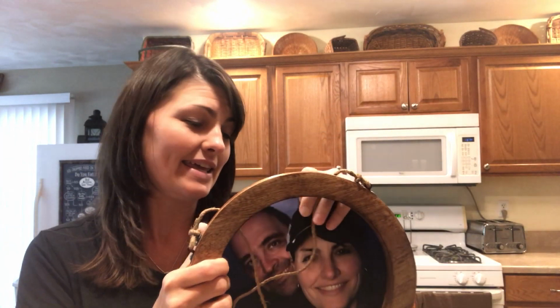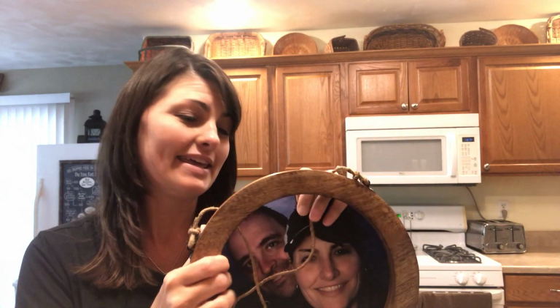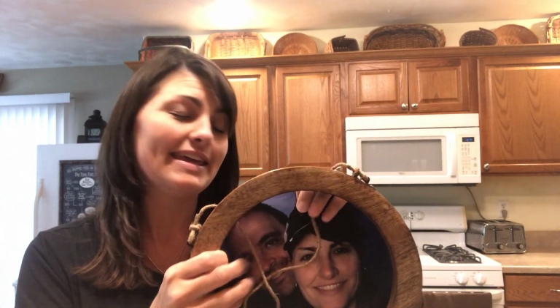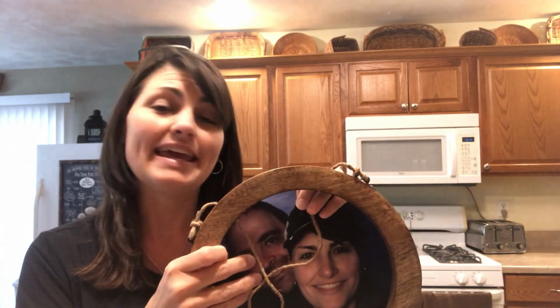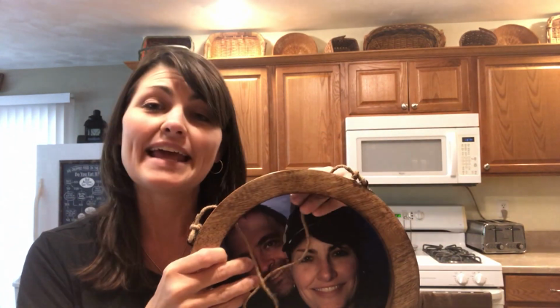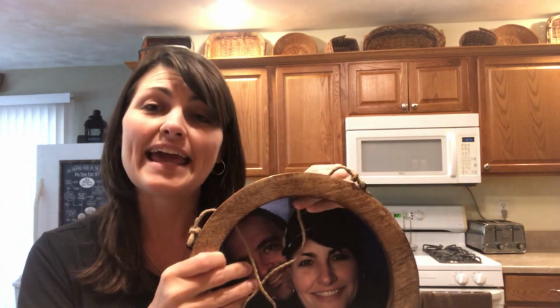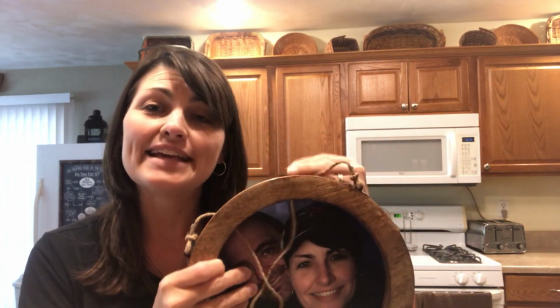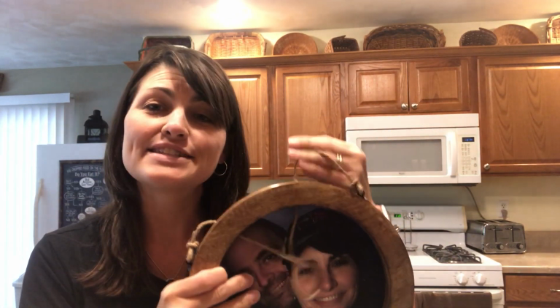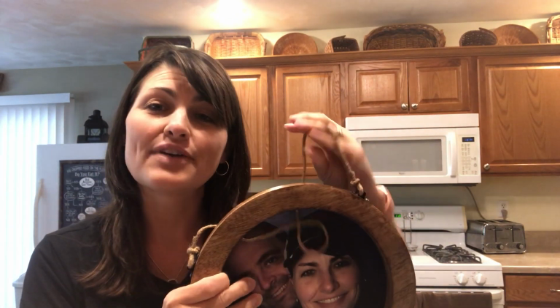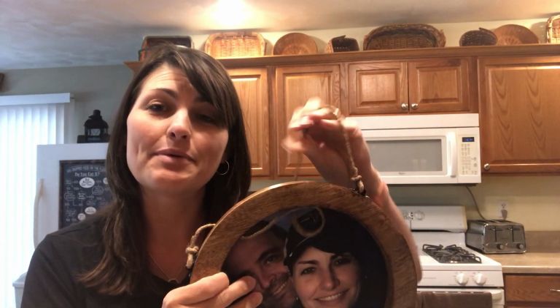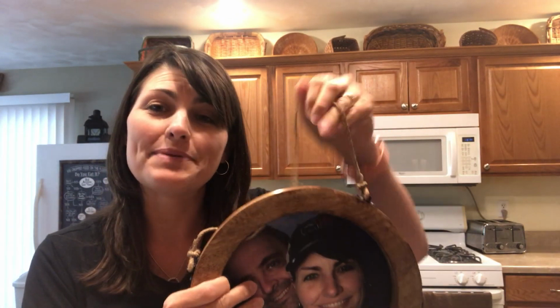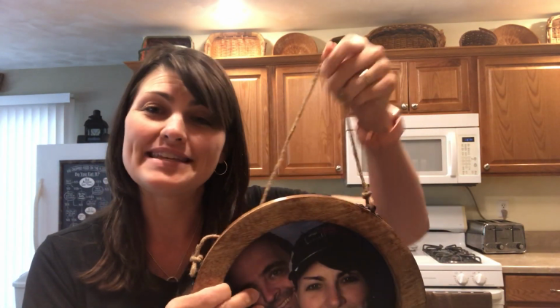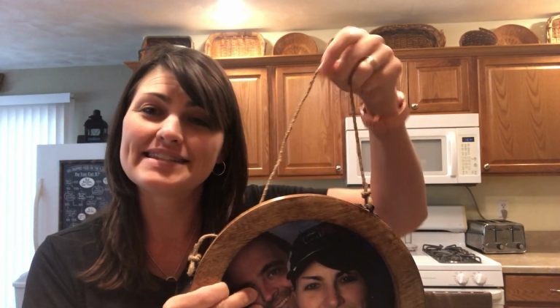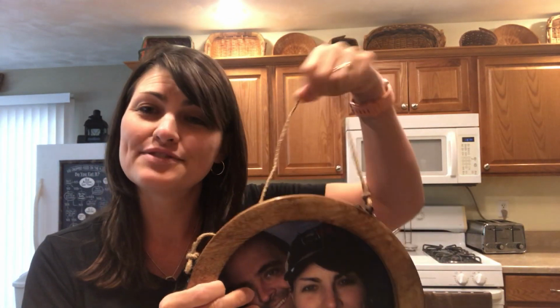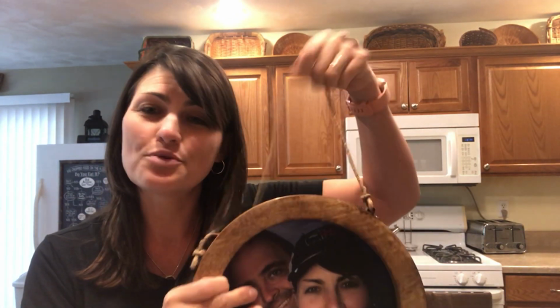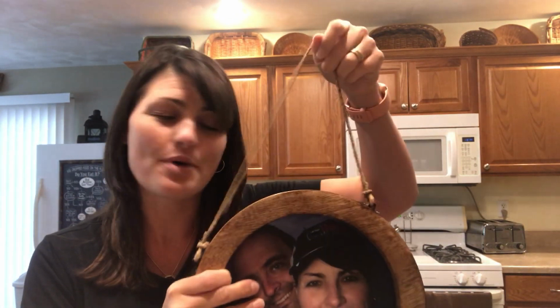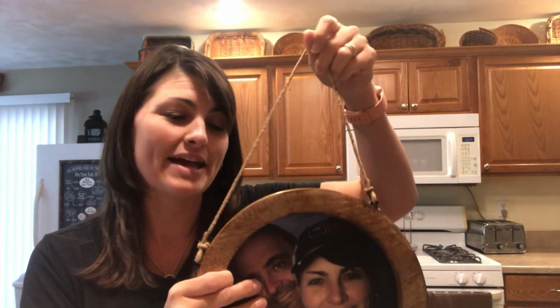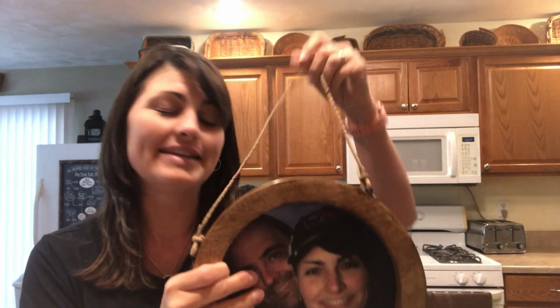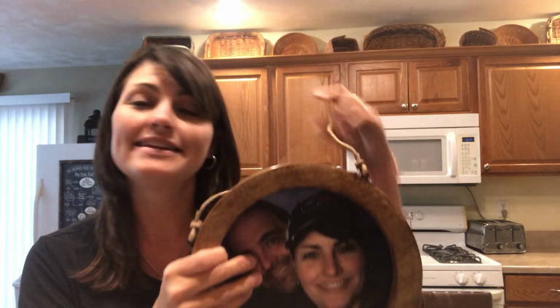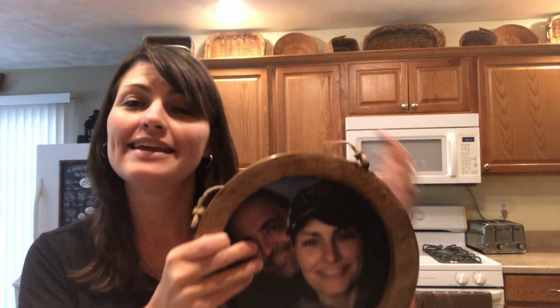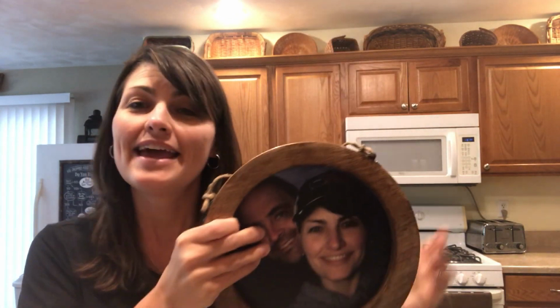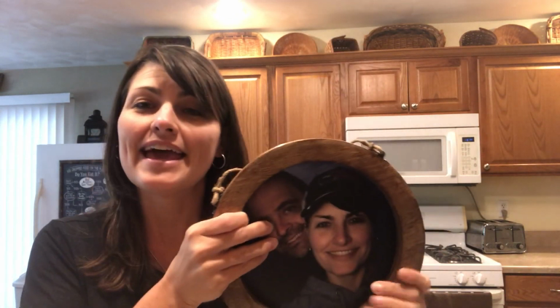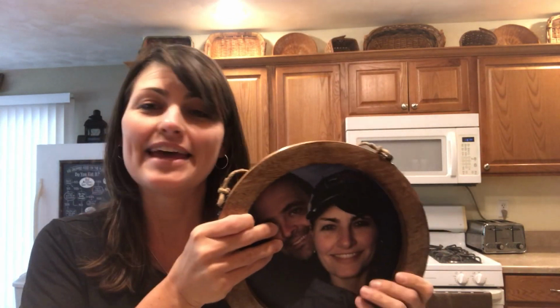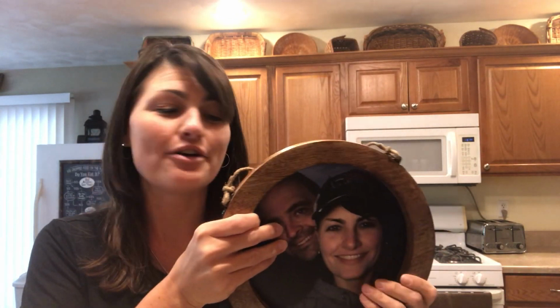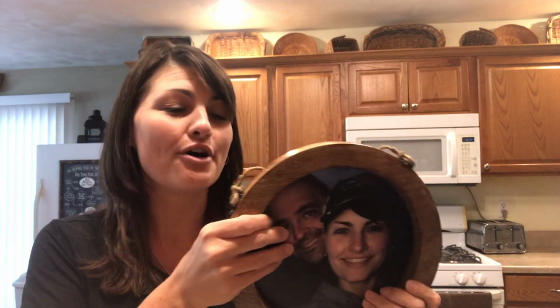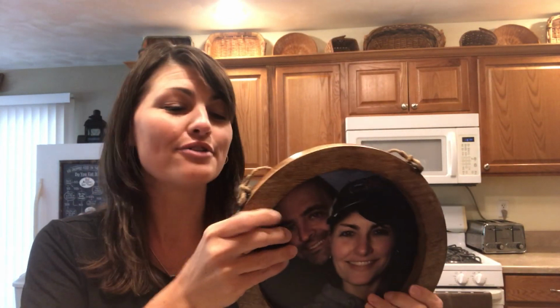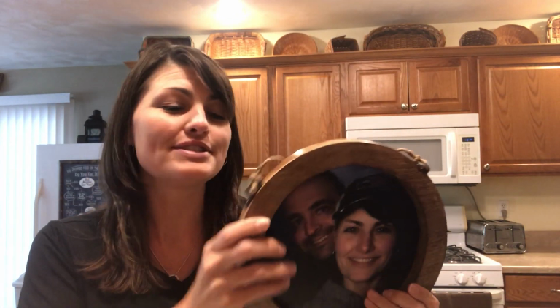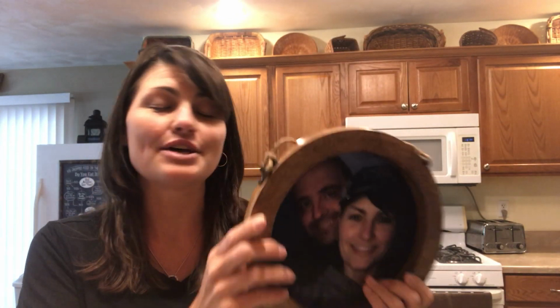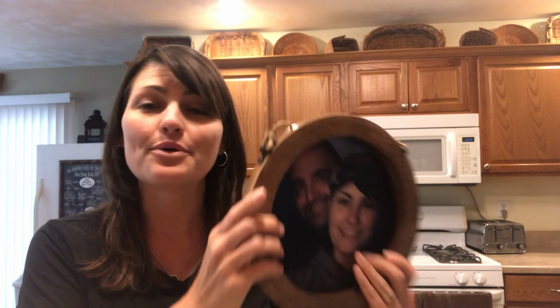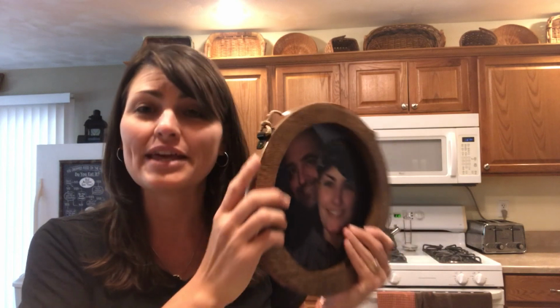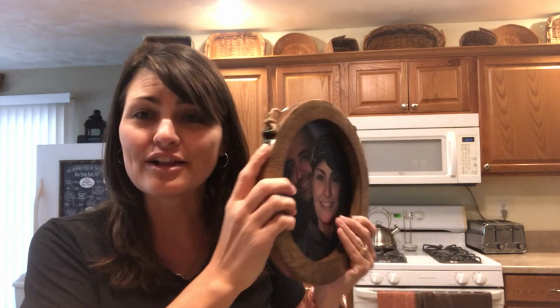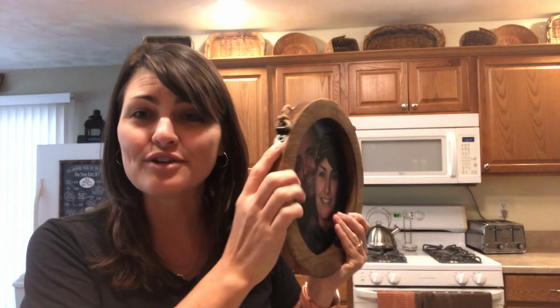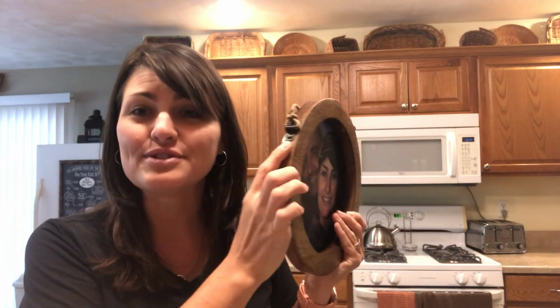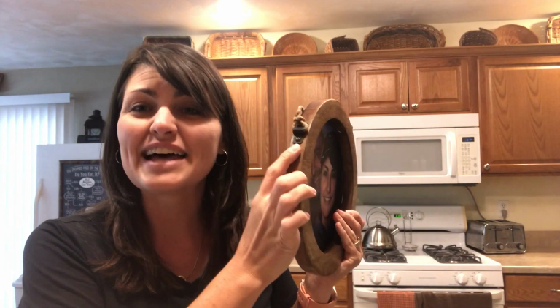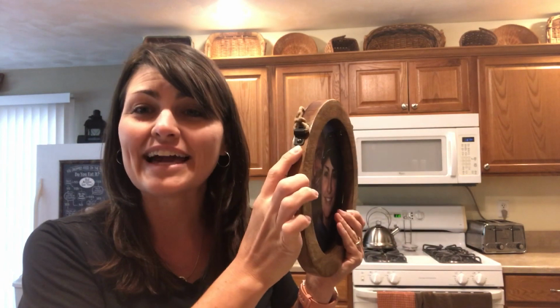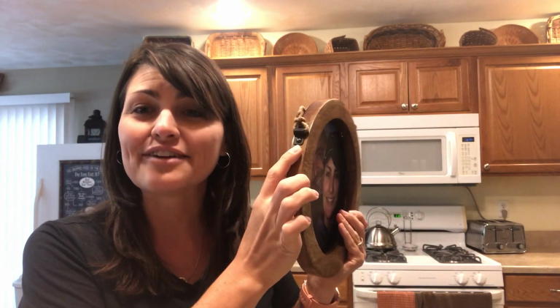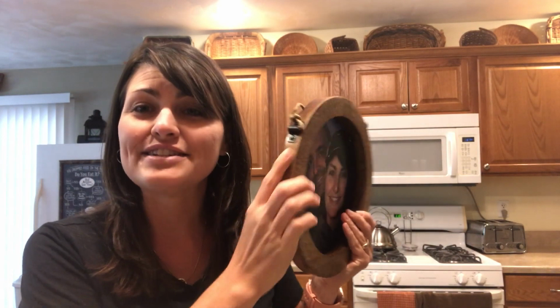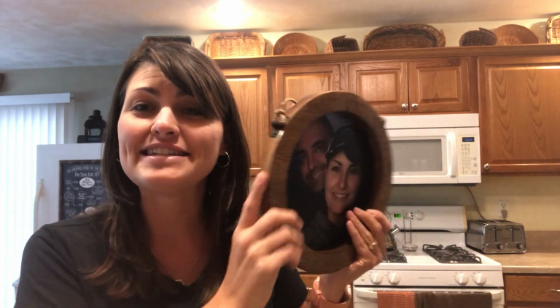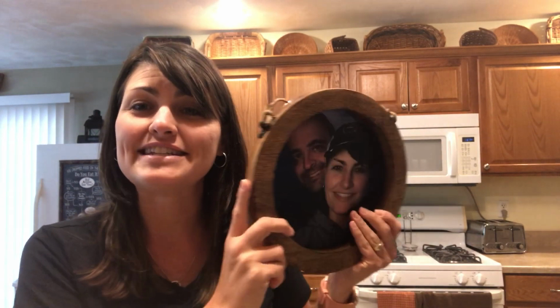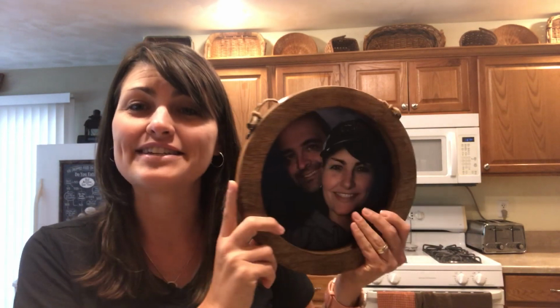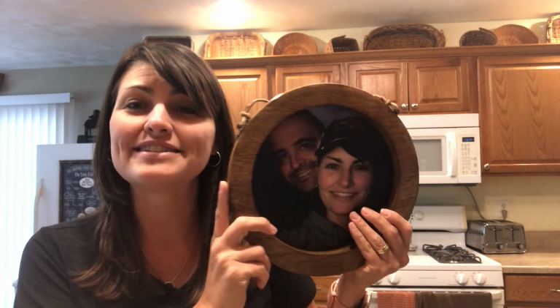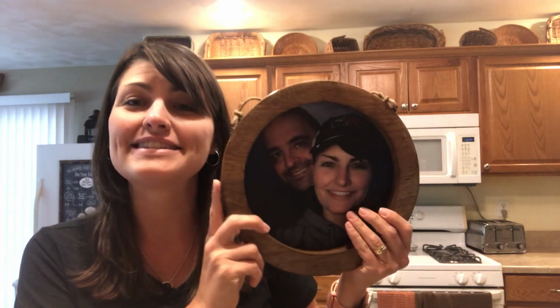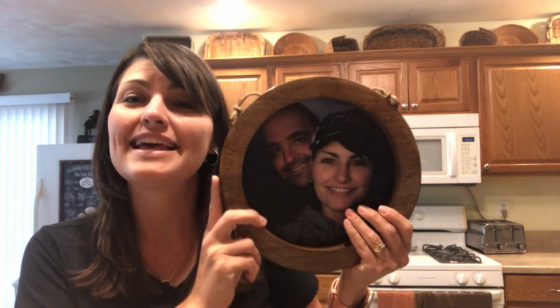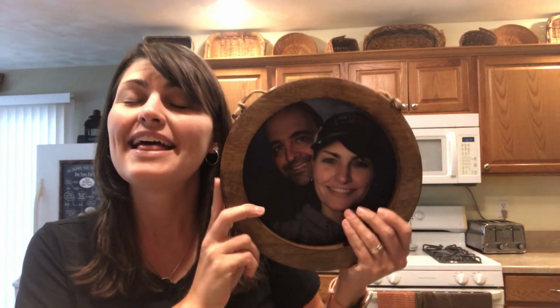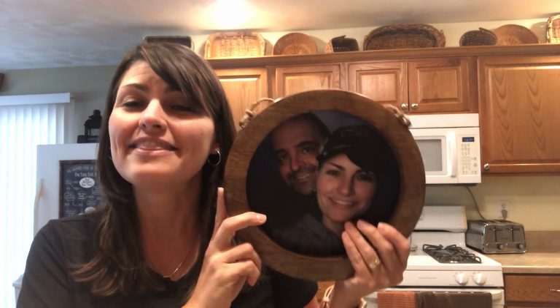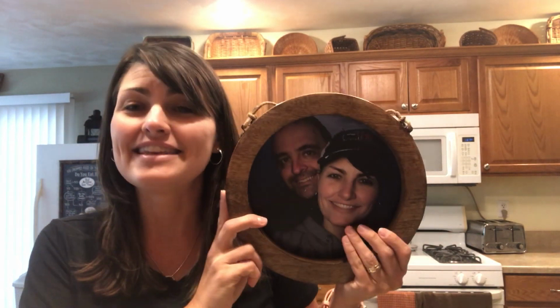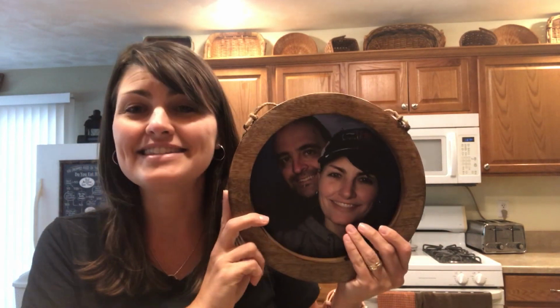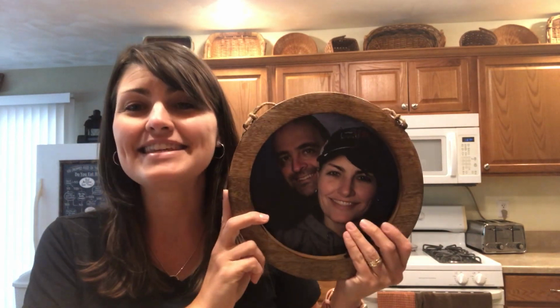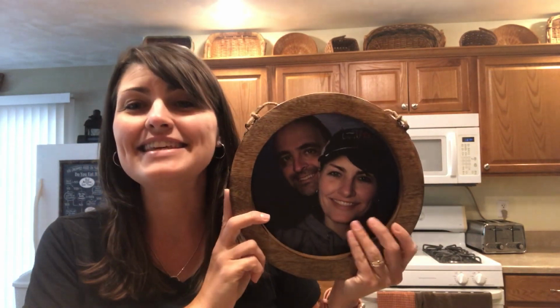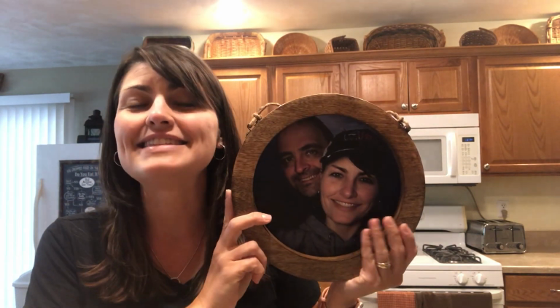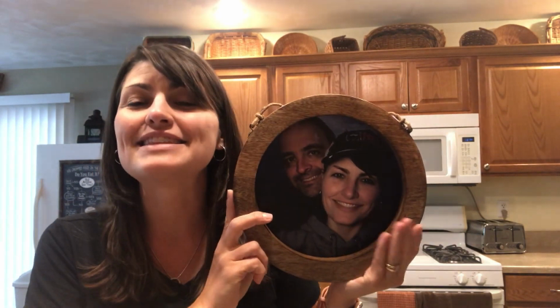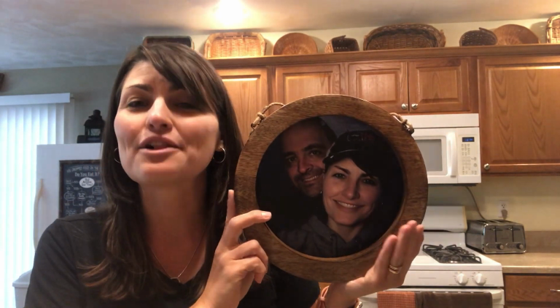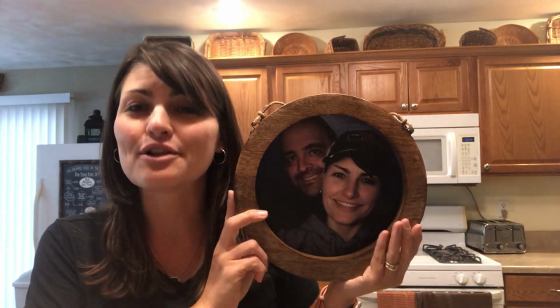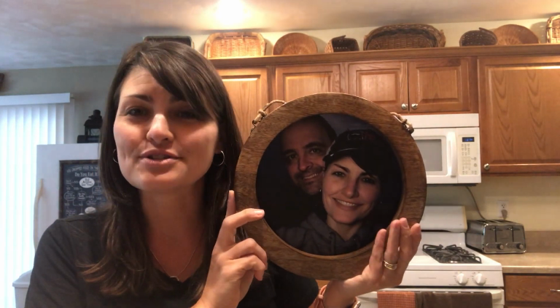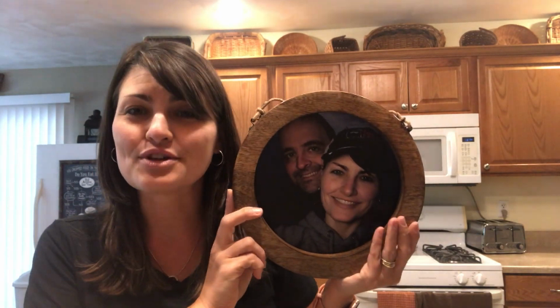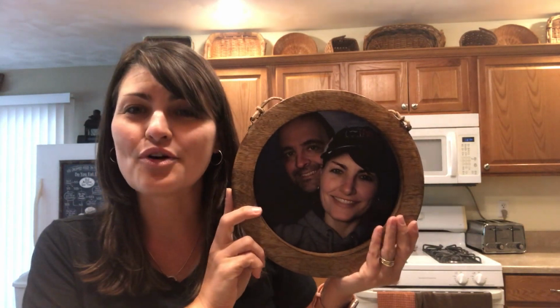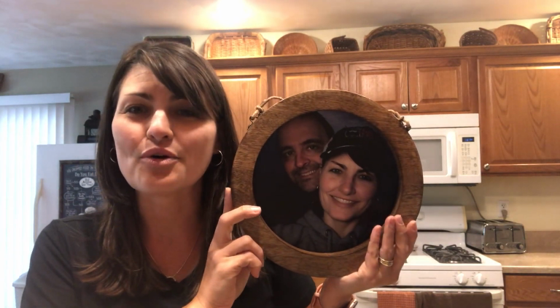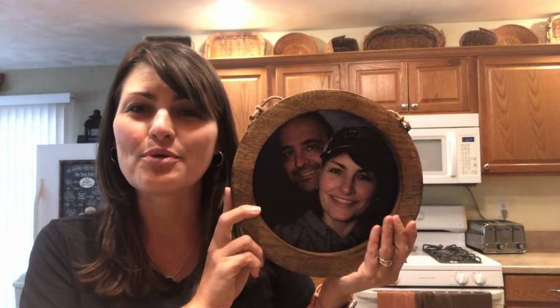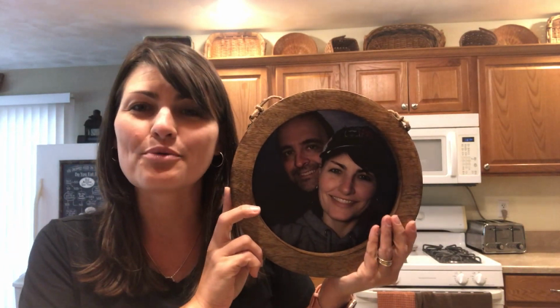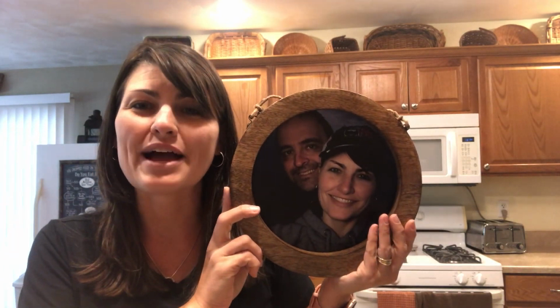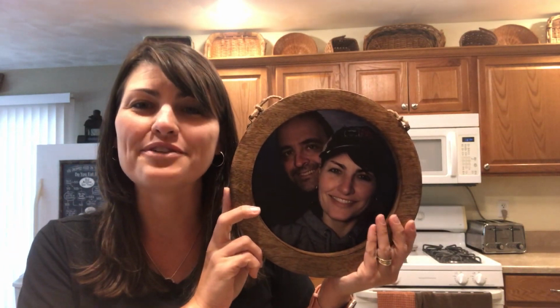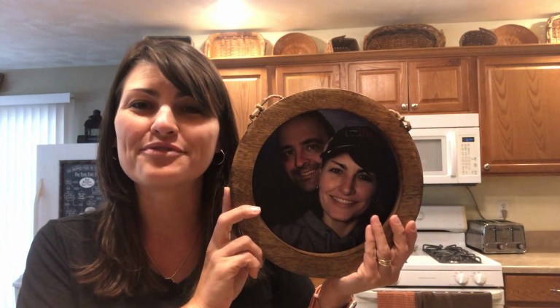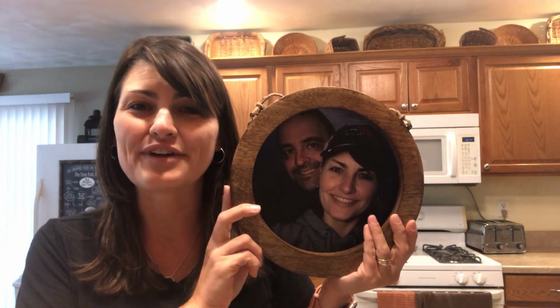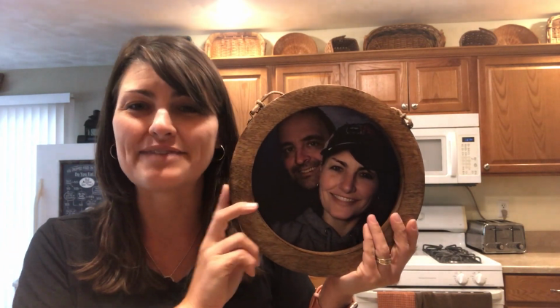It hangs from a piece of twine and also includes iron details. This is the close to home round frame.